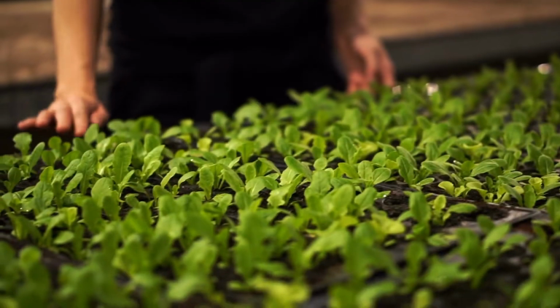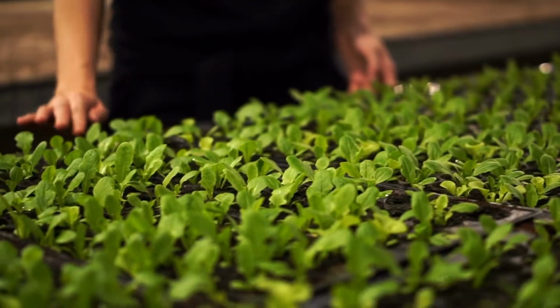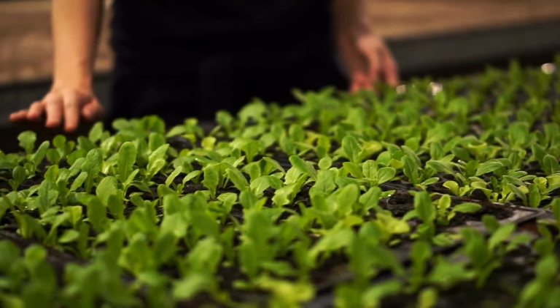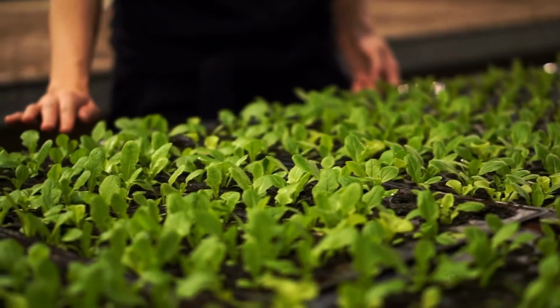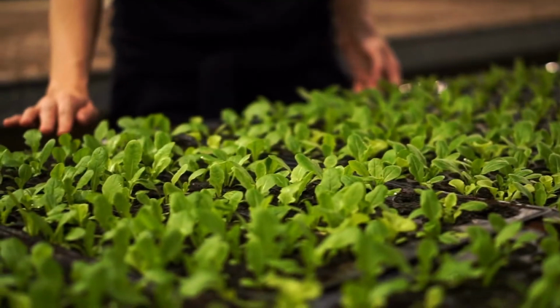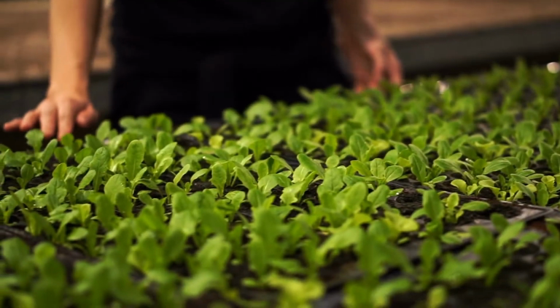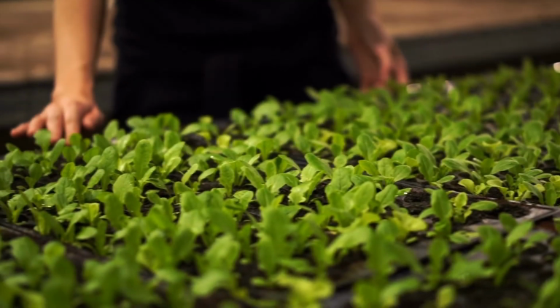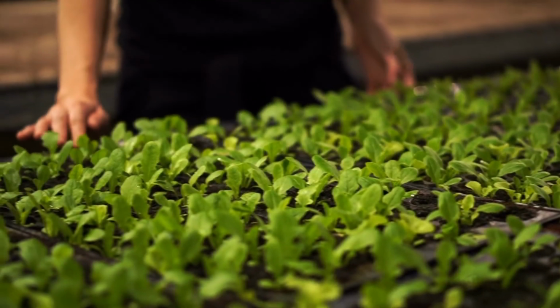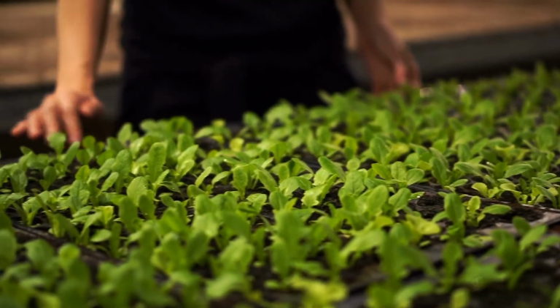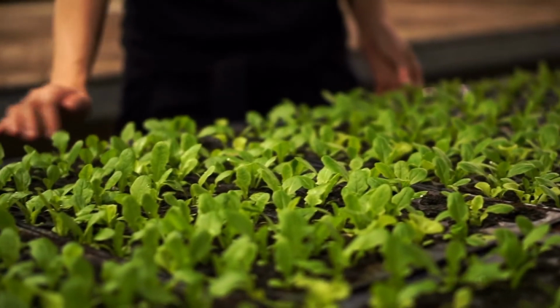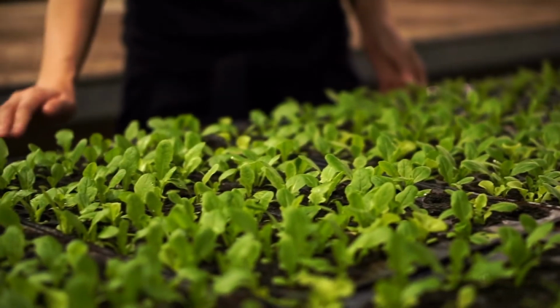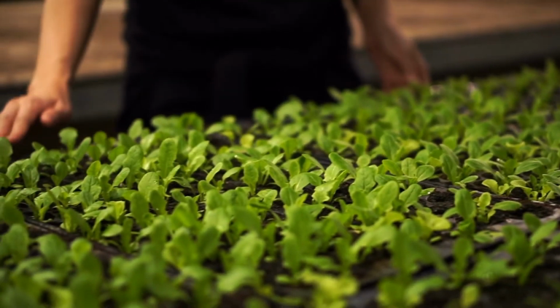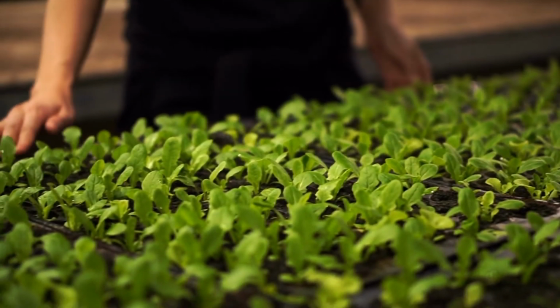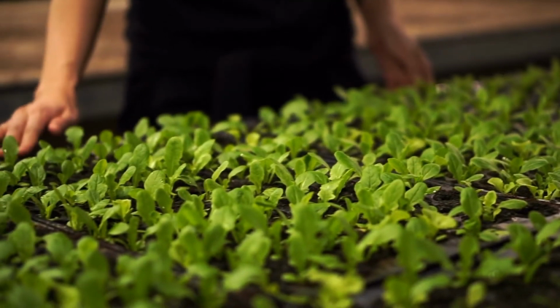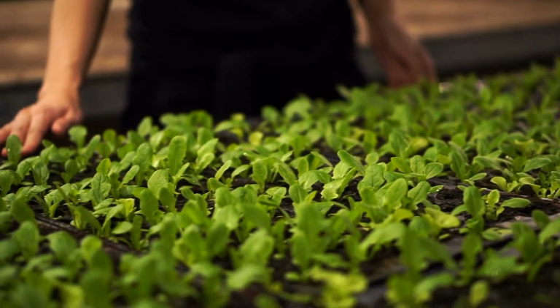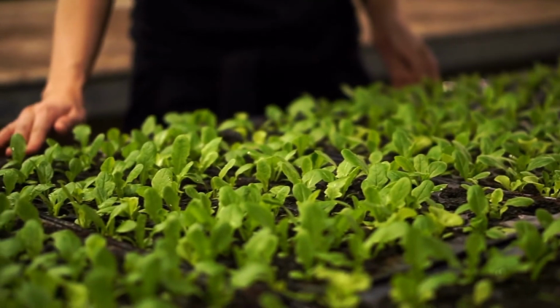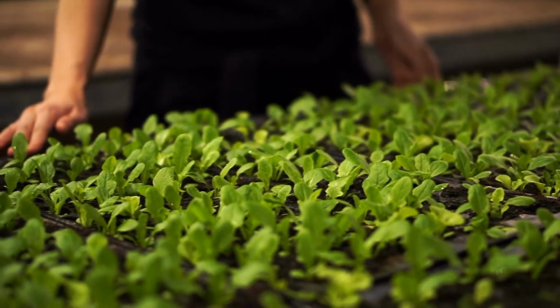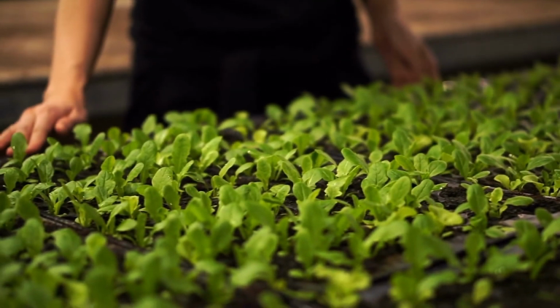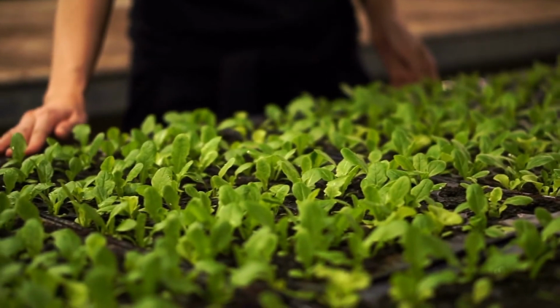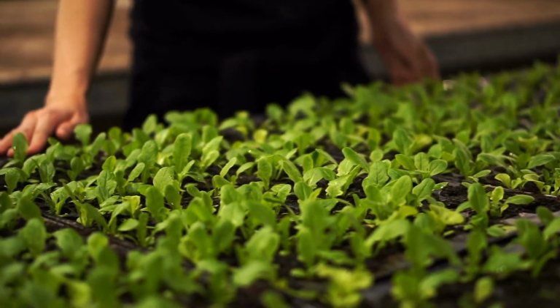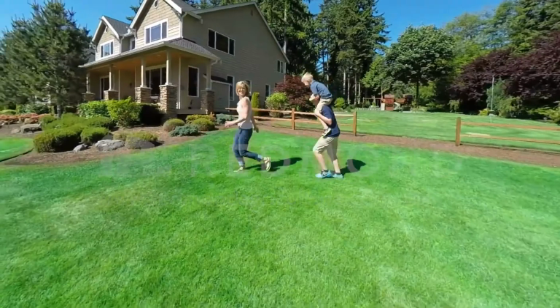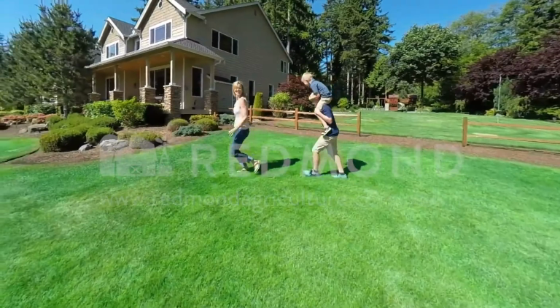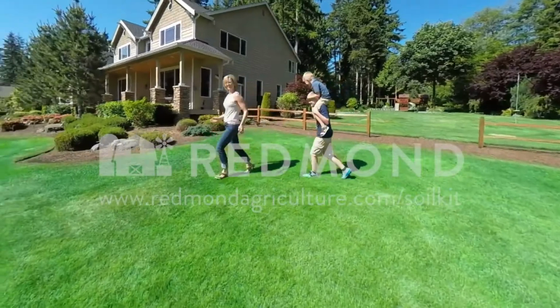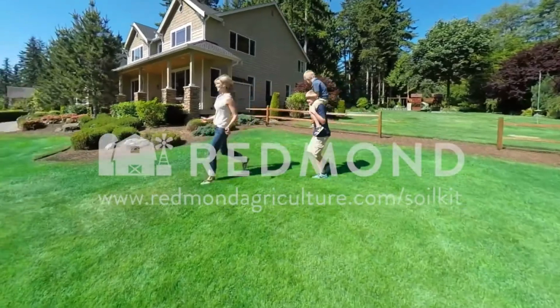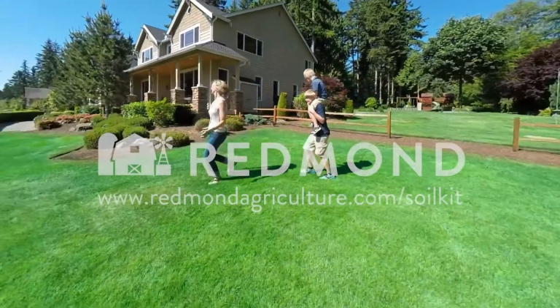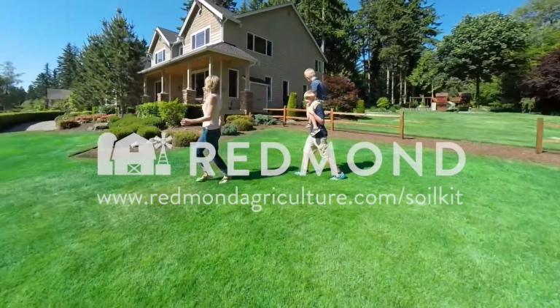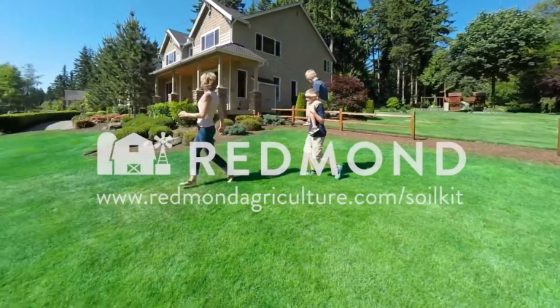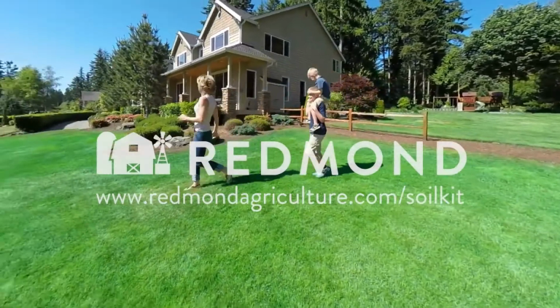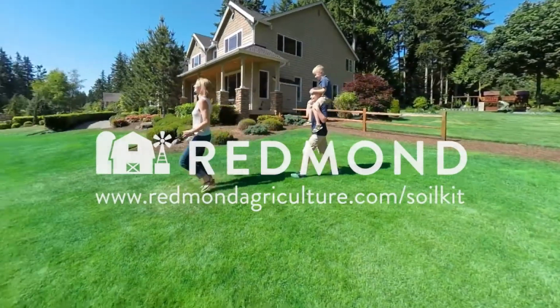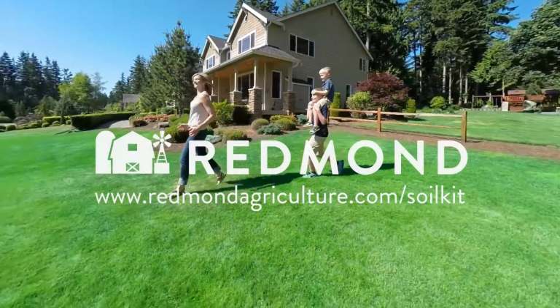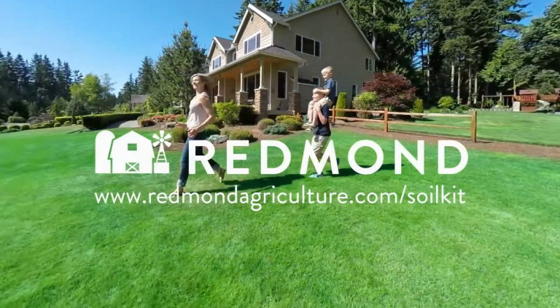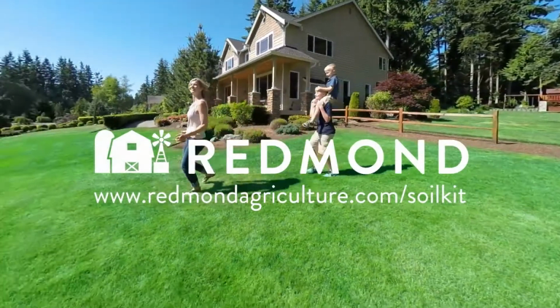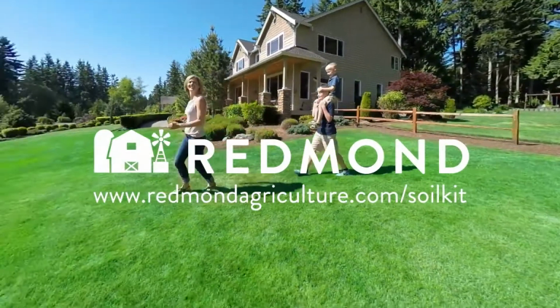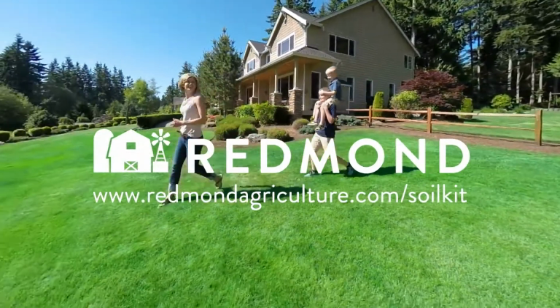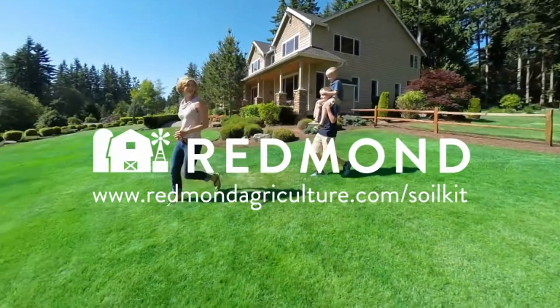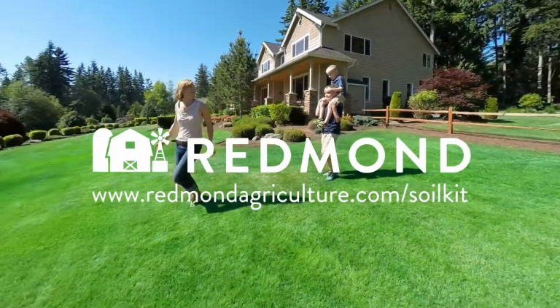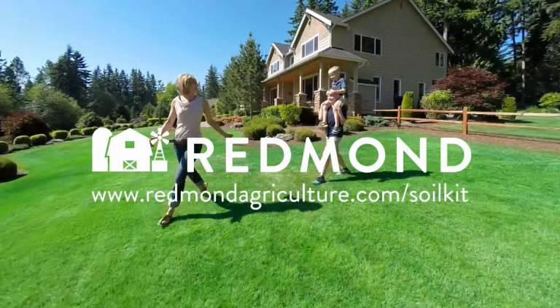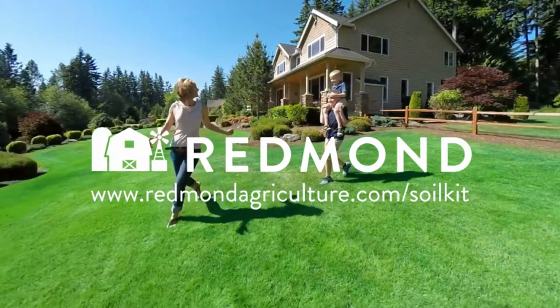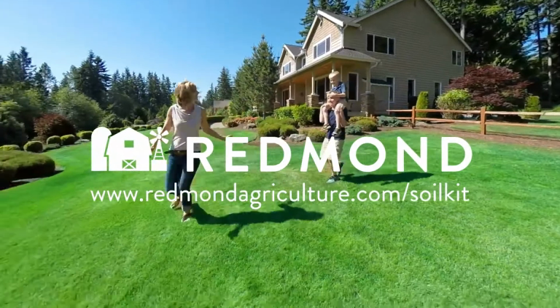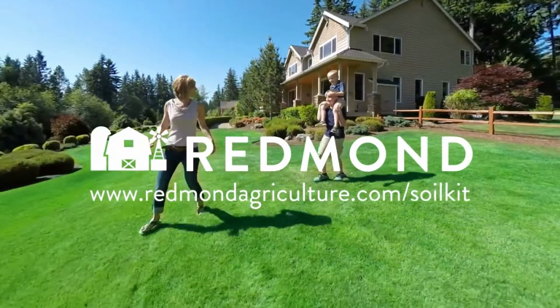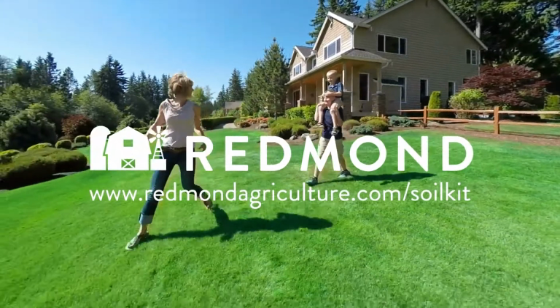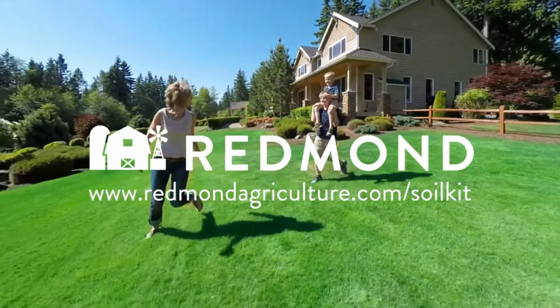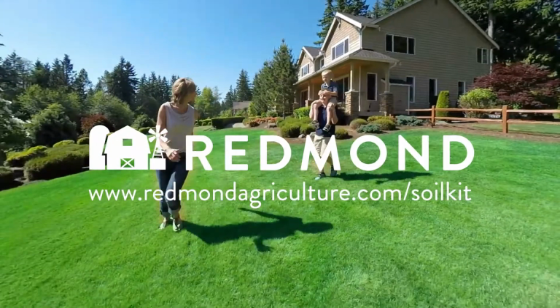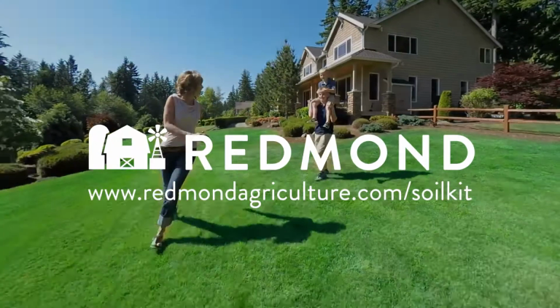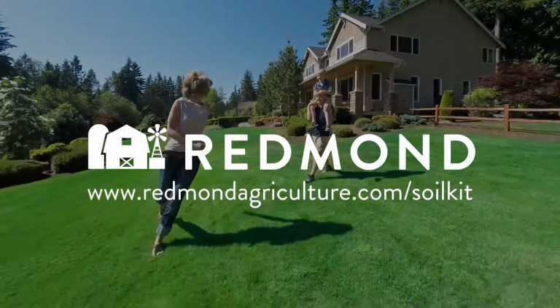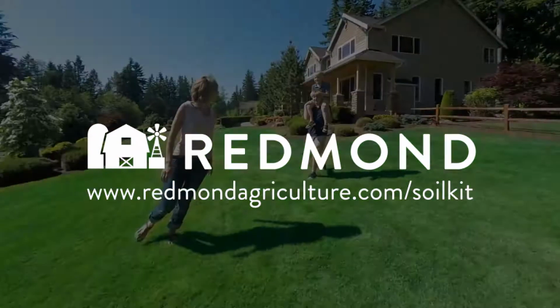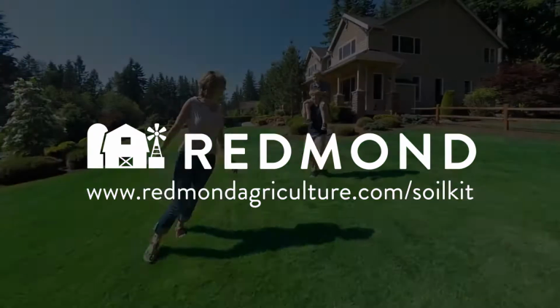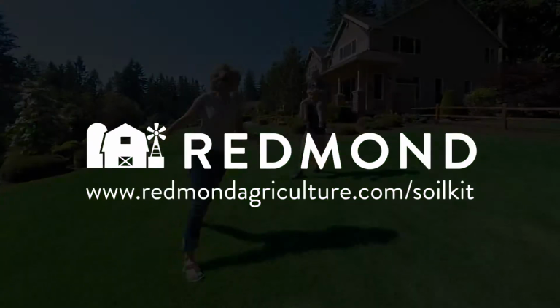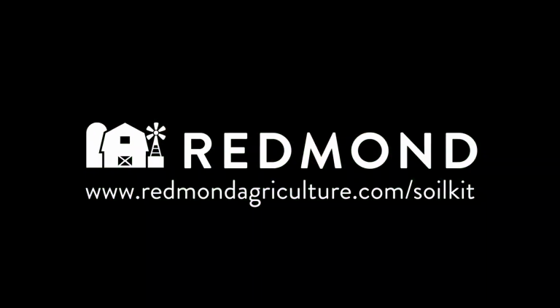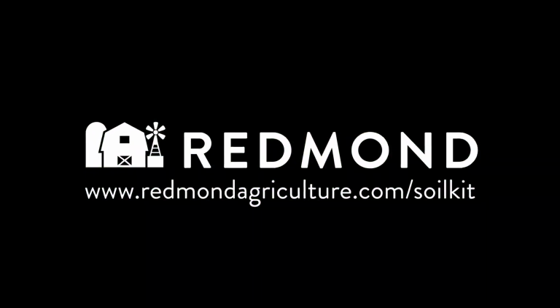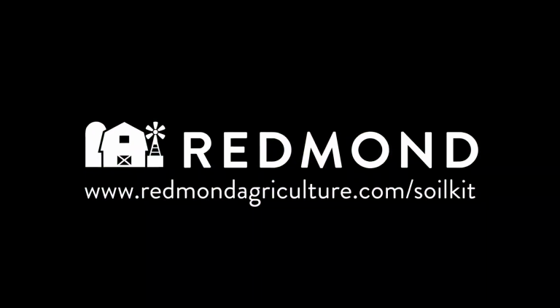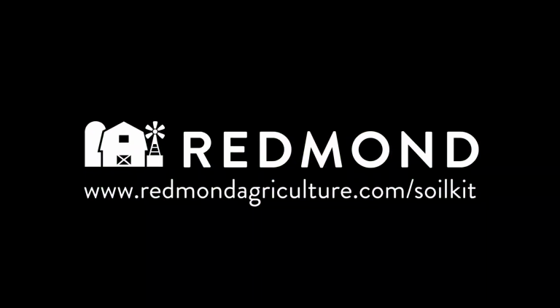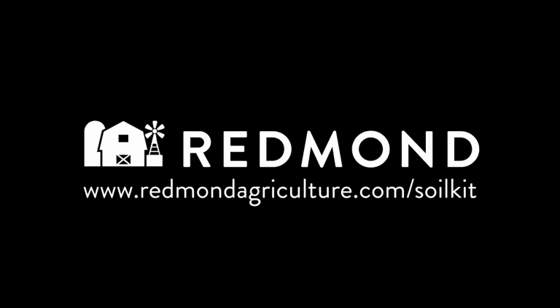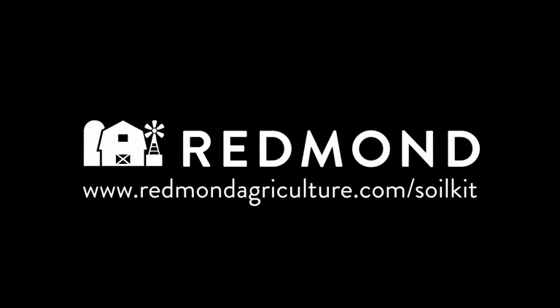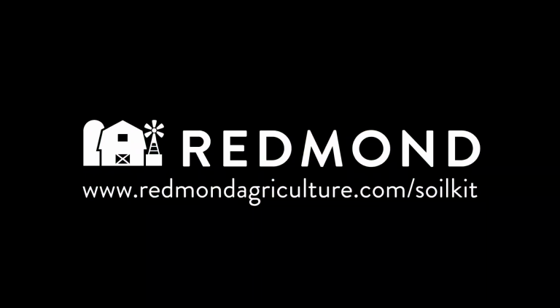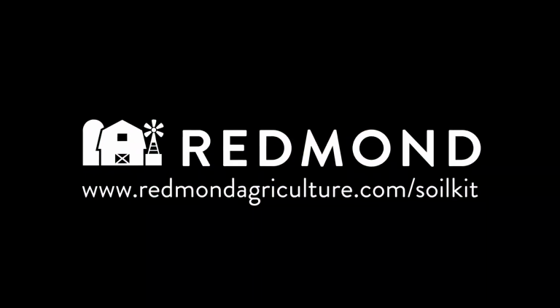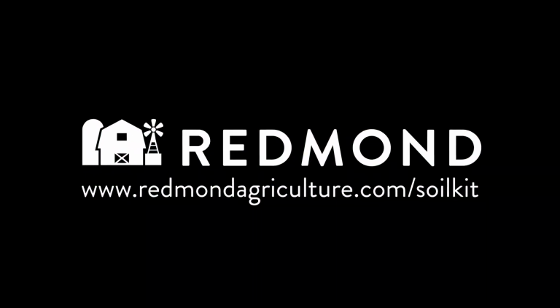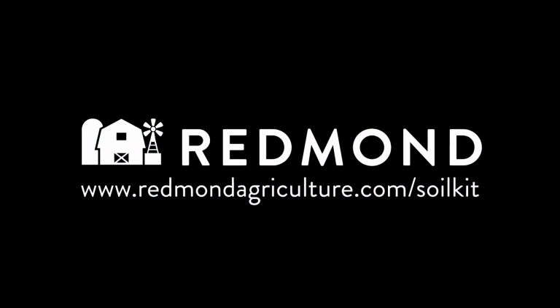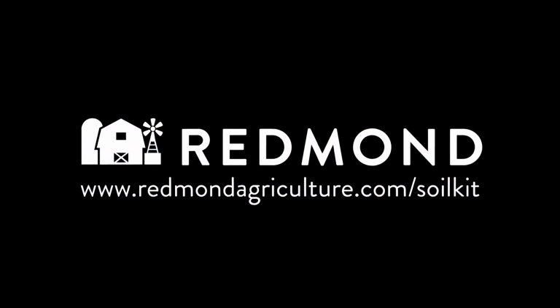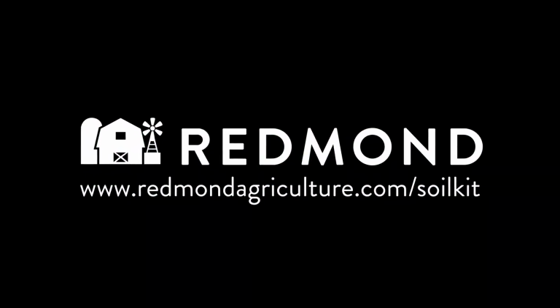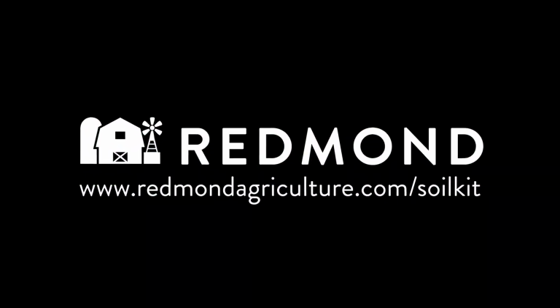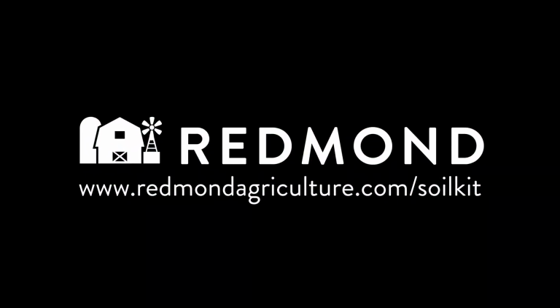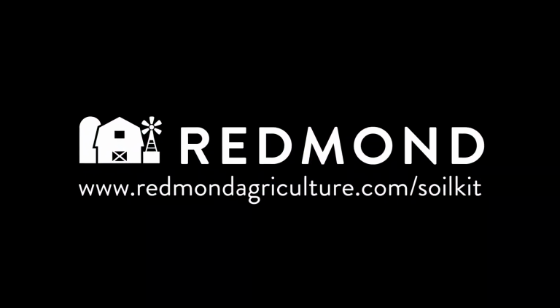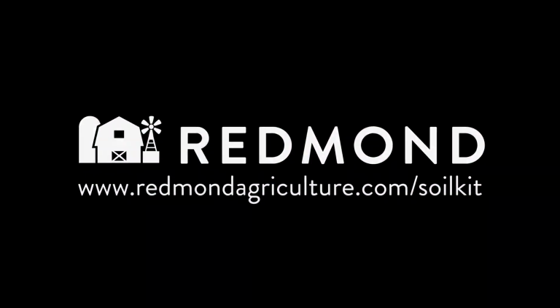Stop guessing and start knowing today at redmondagriculture.com/soilkit. Know before you grow.